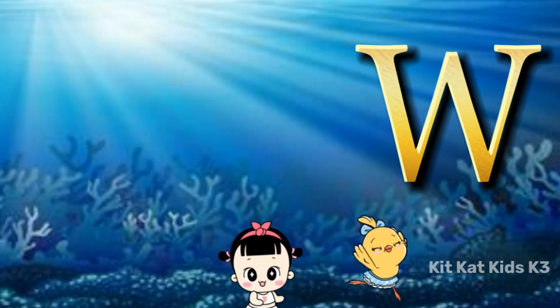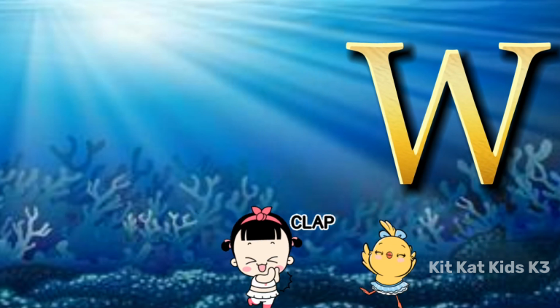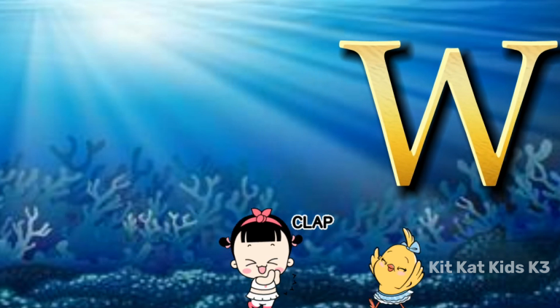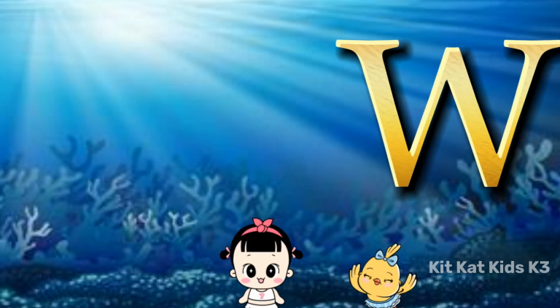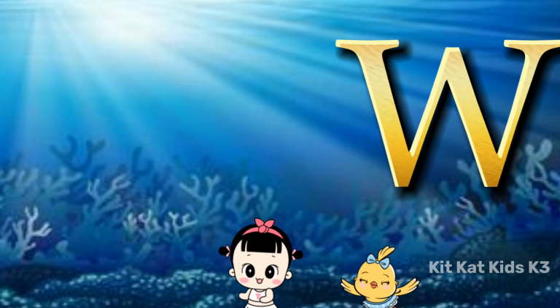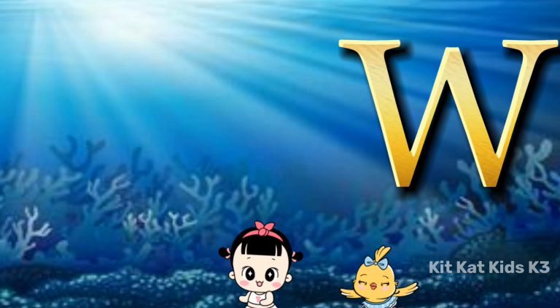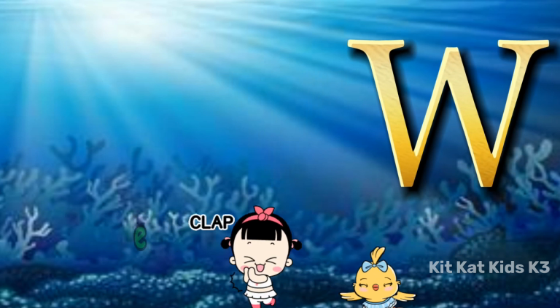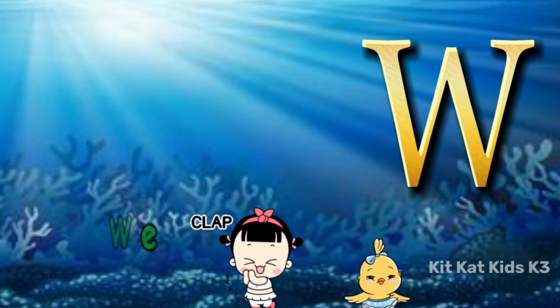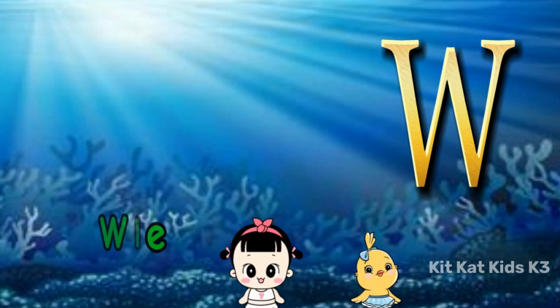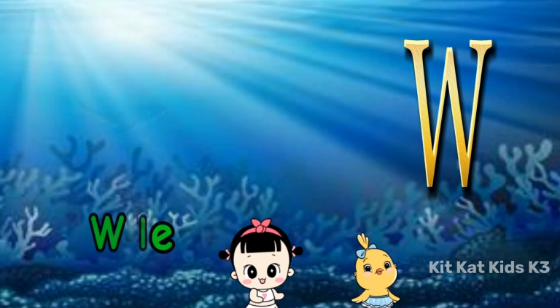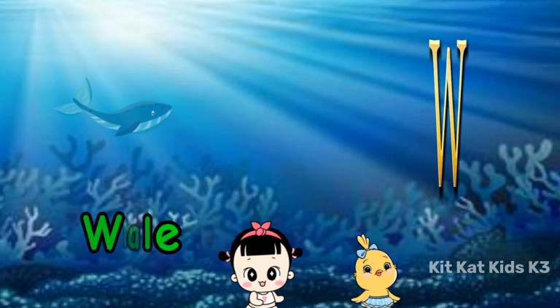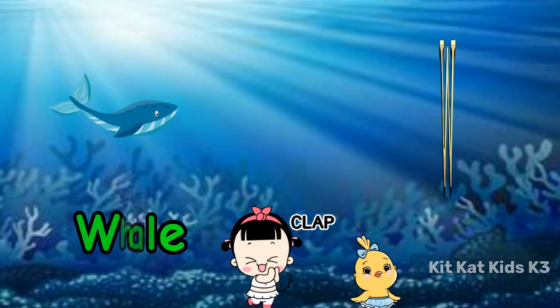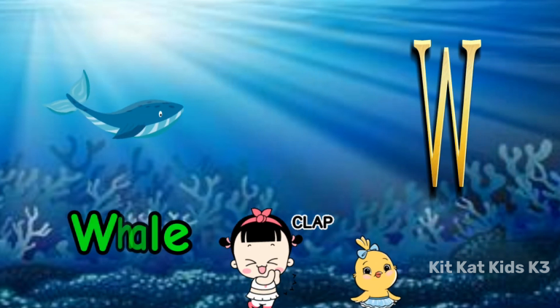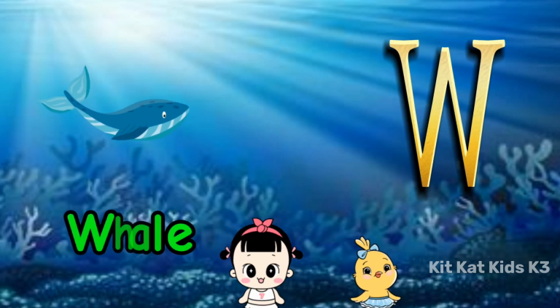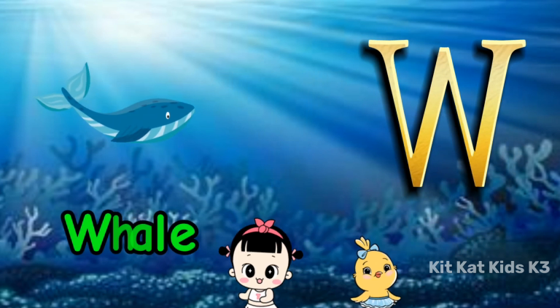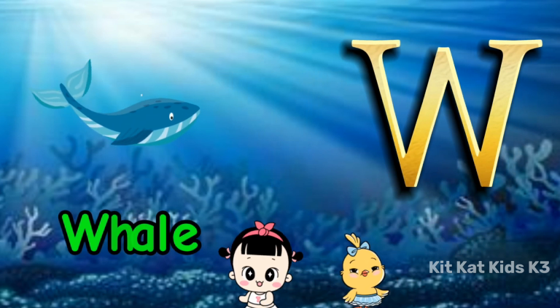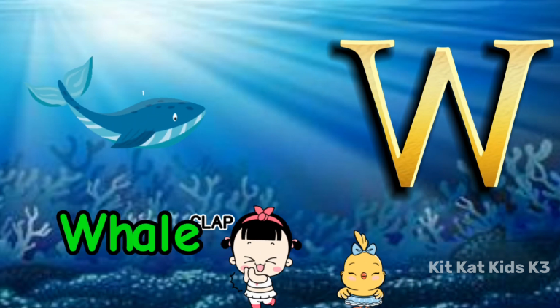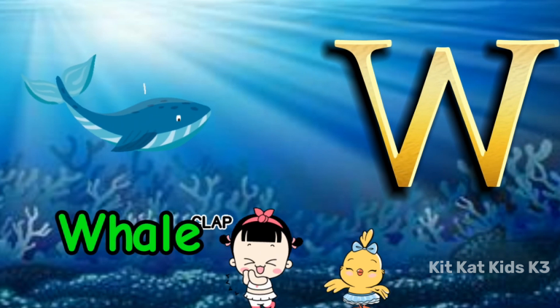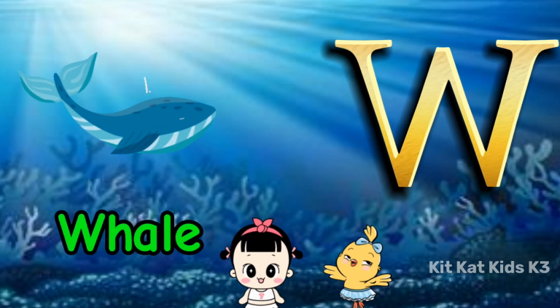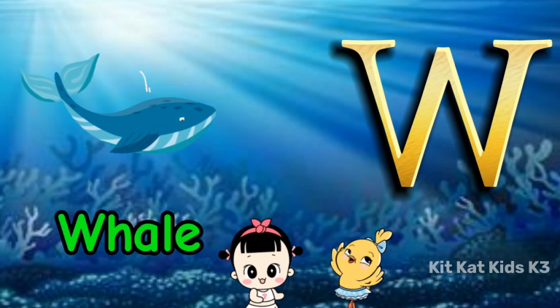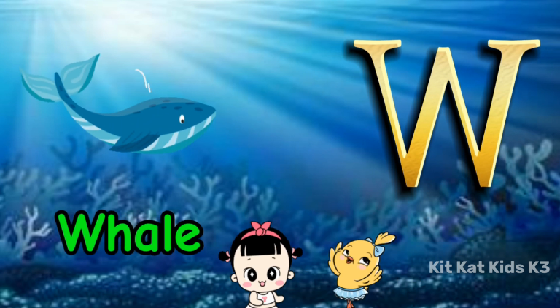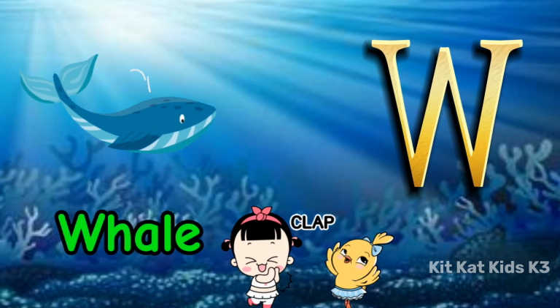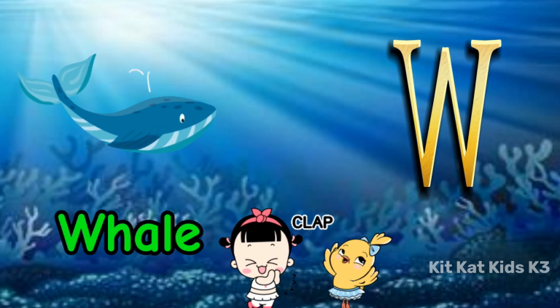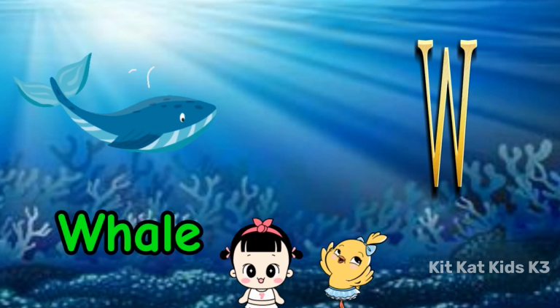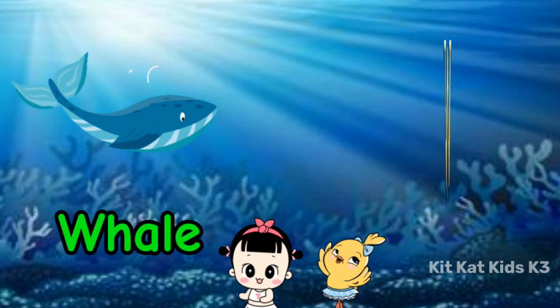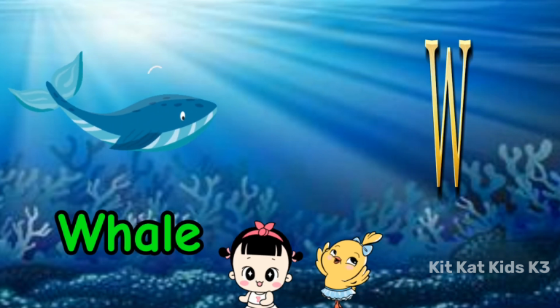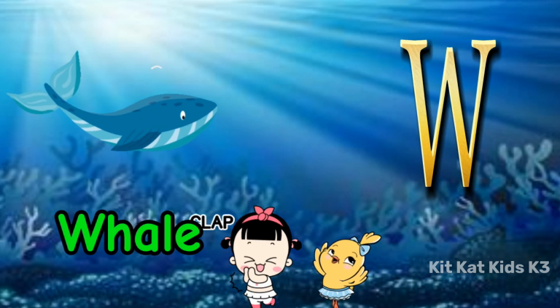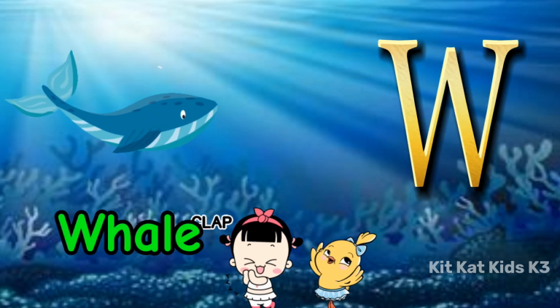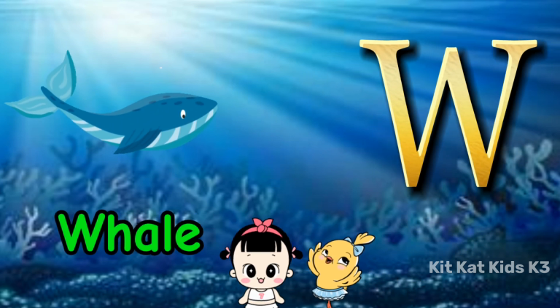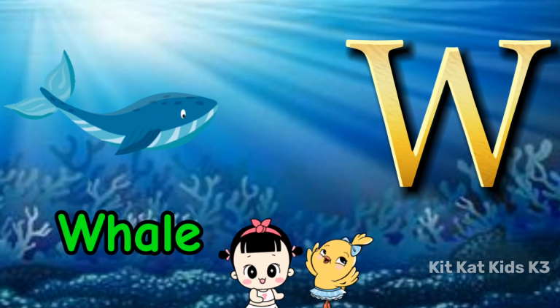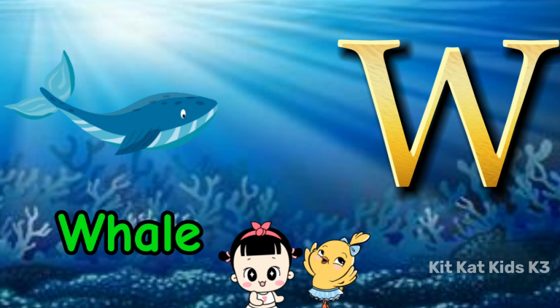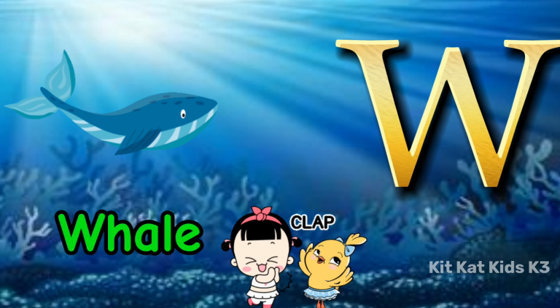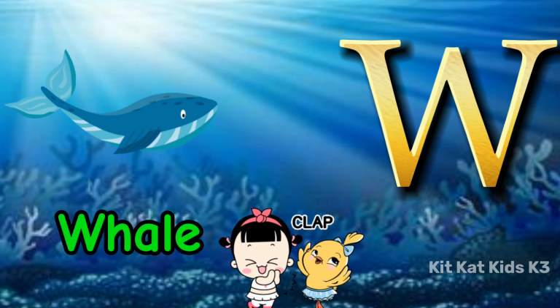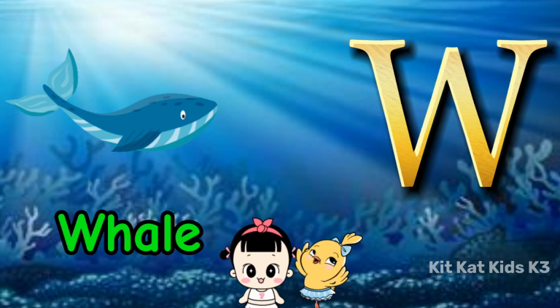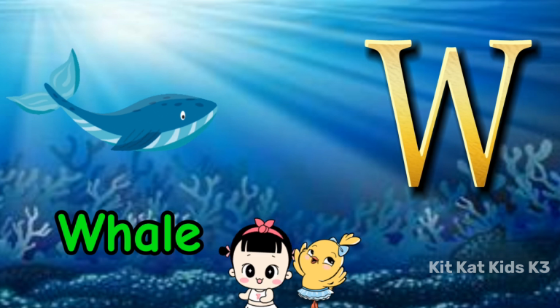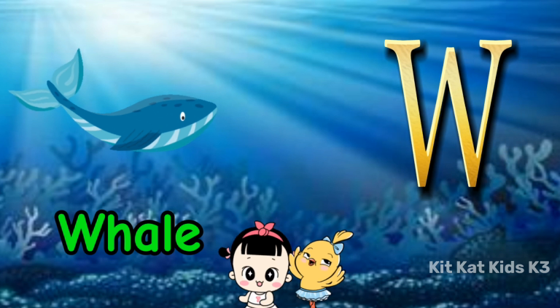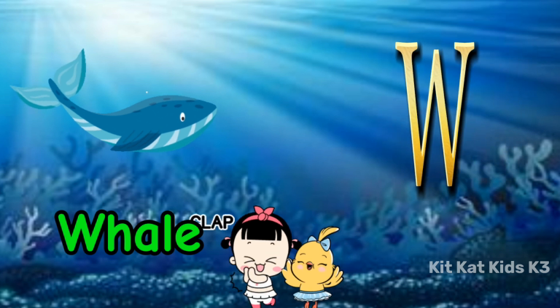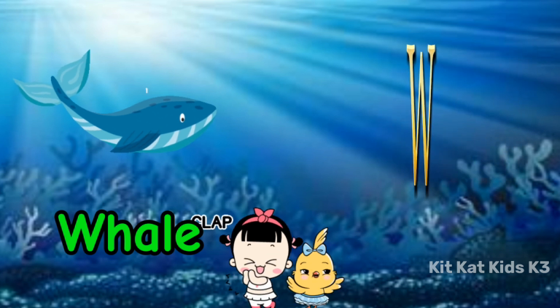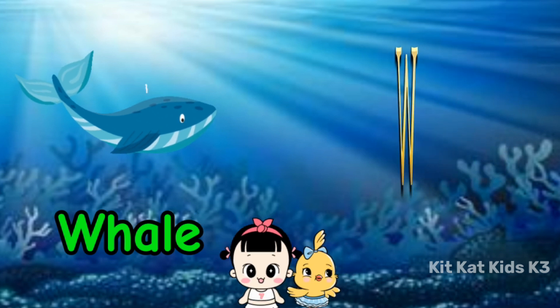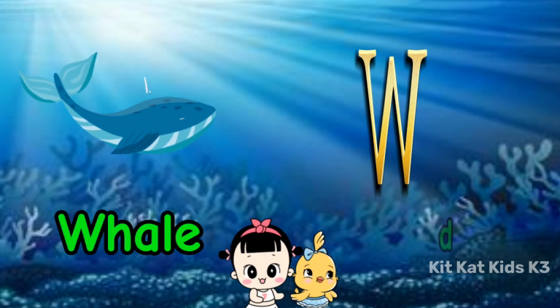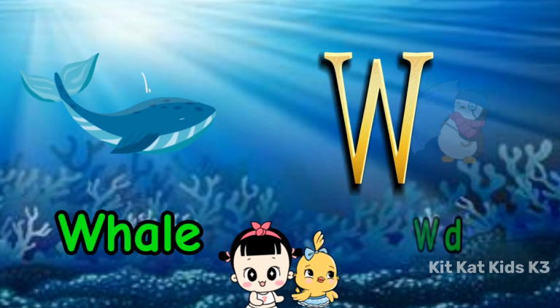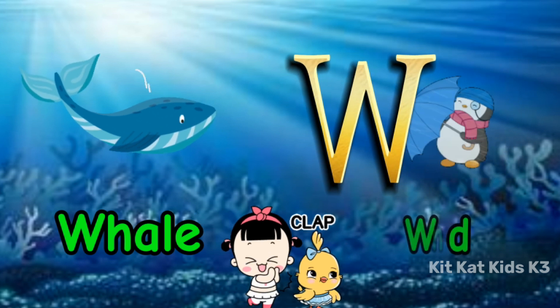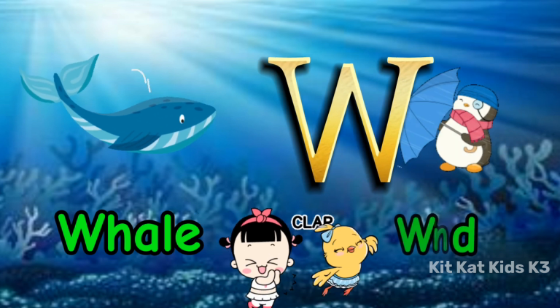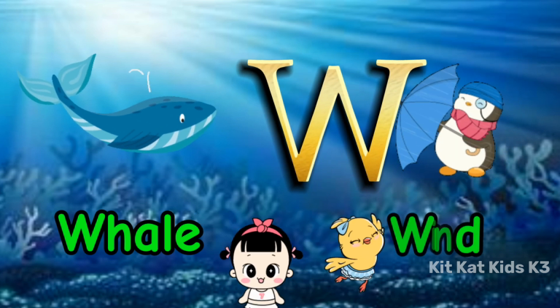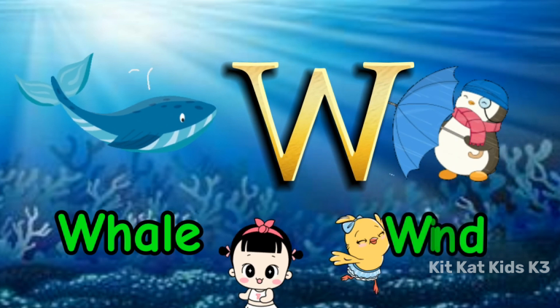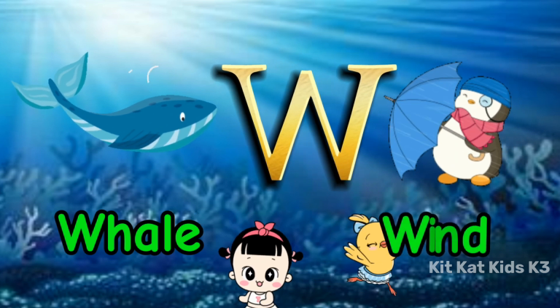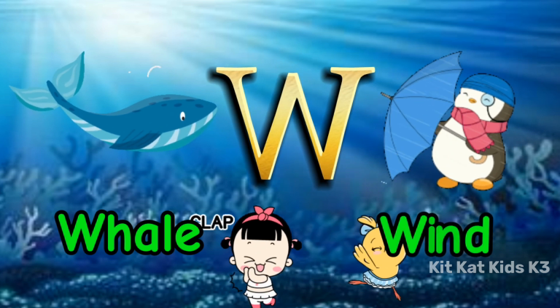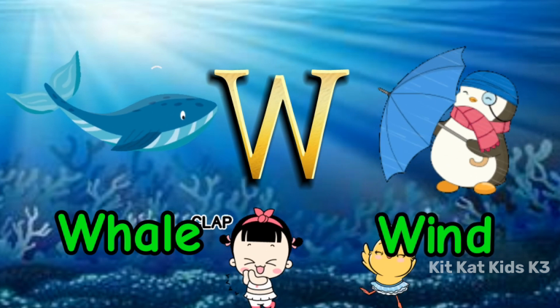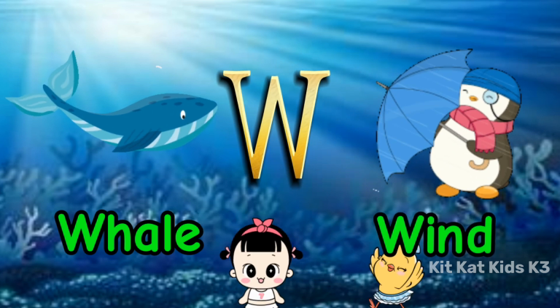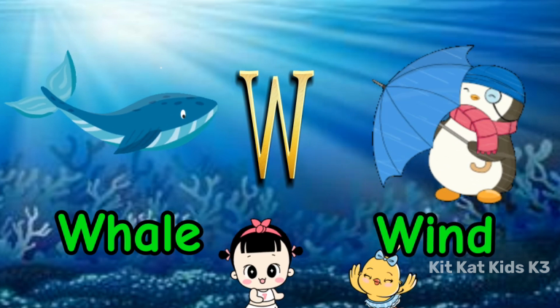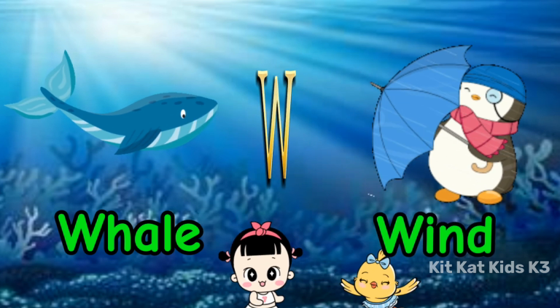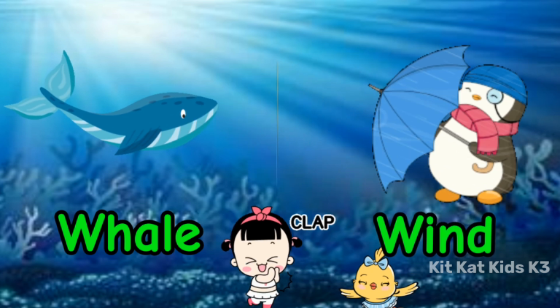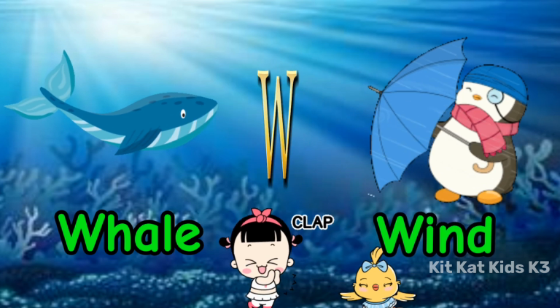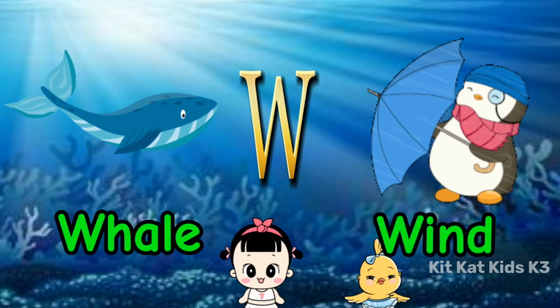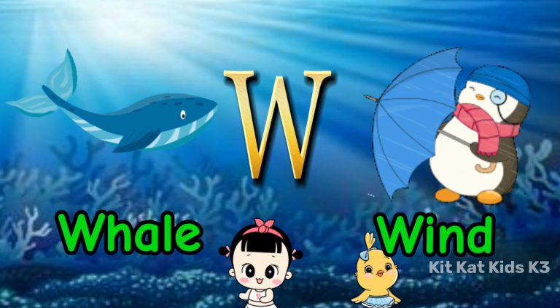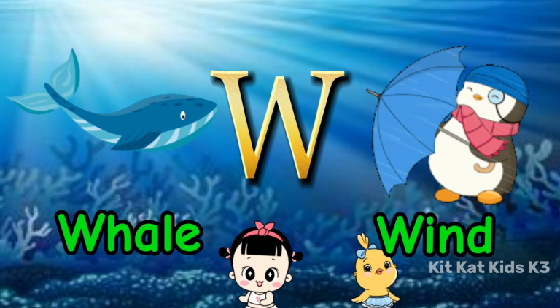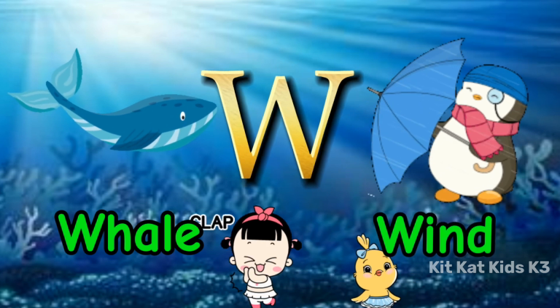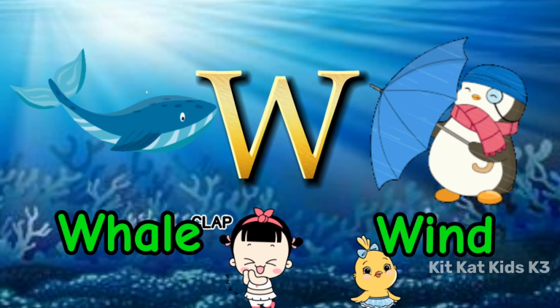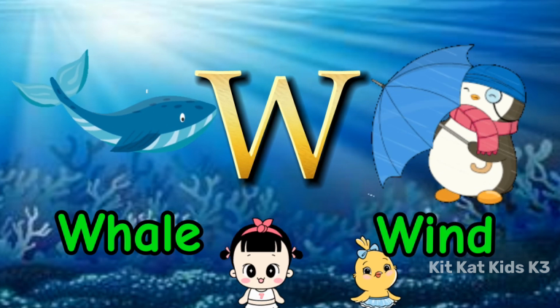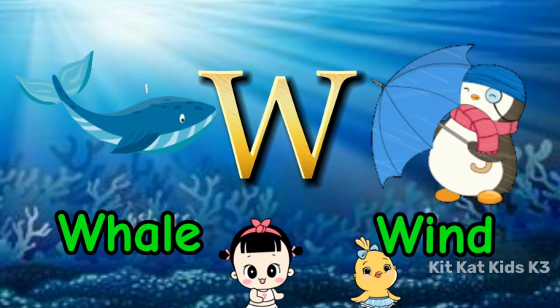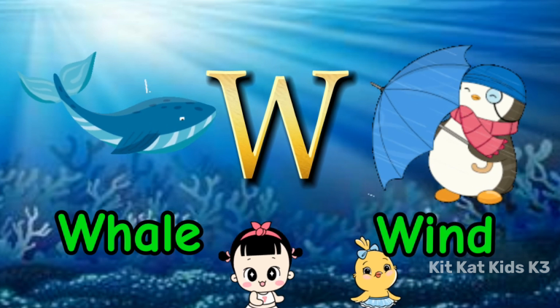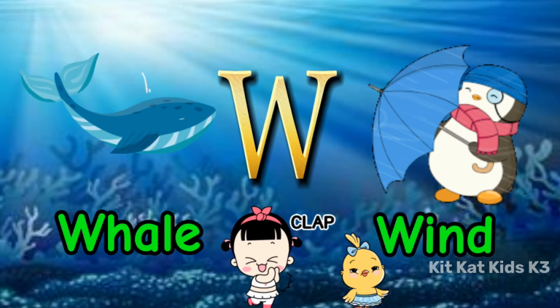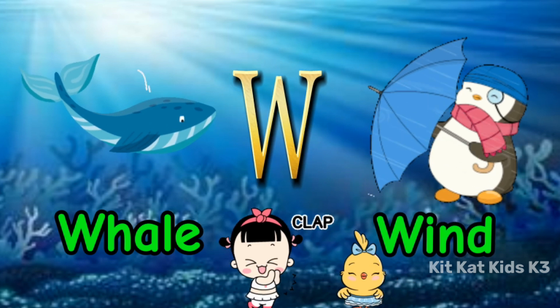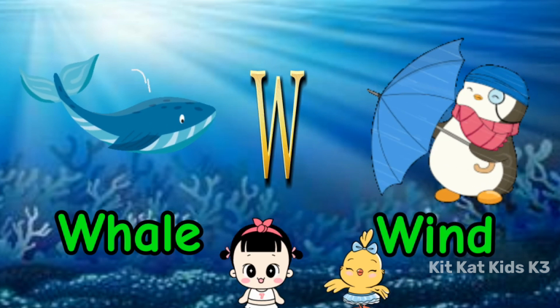W is for whale, swimming in the sea. W is for wind, blowing so free.